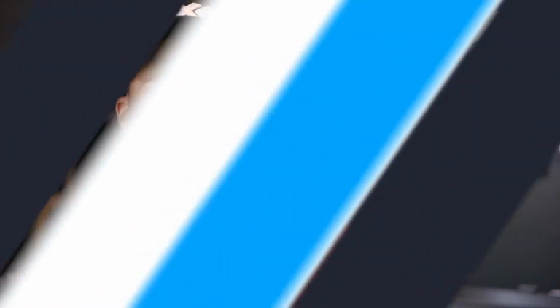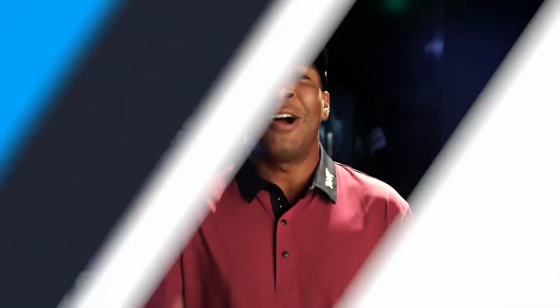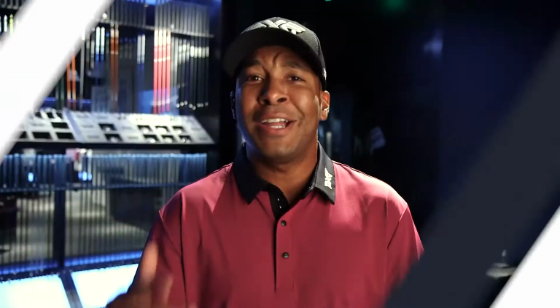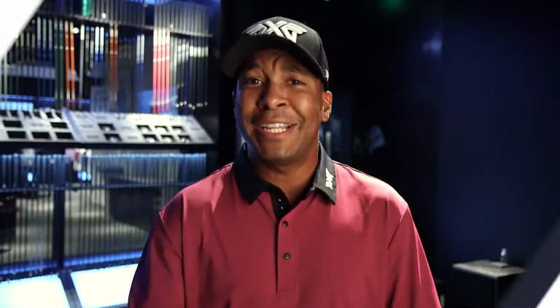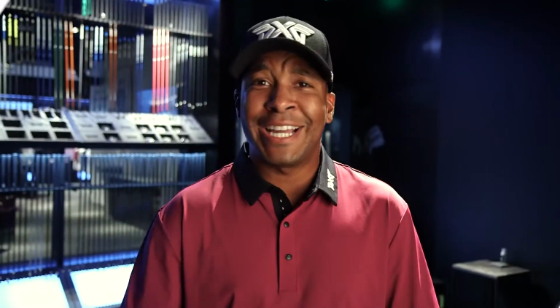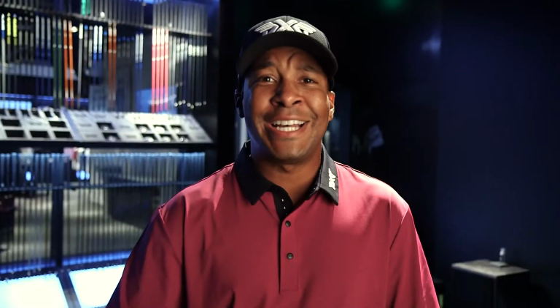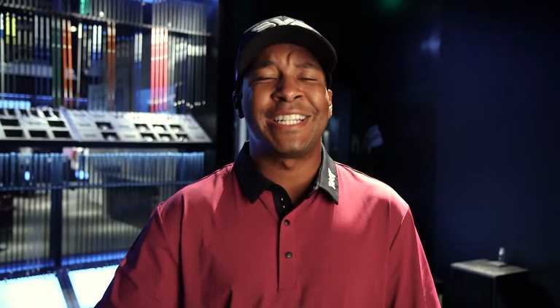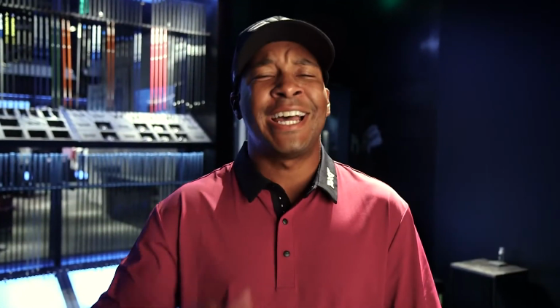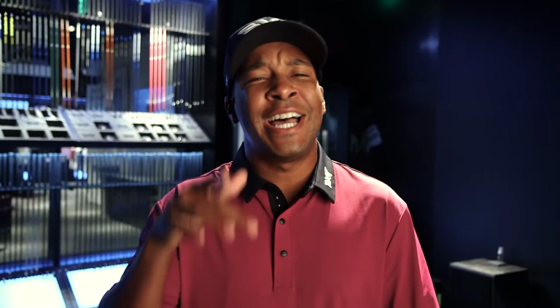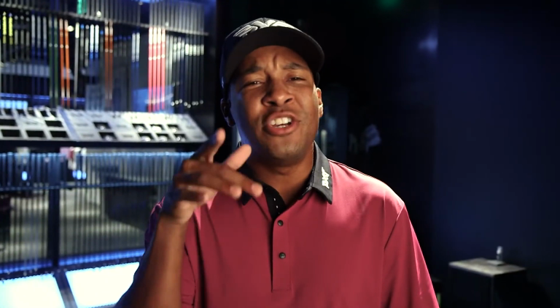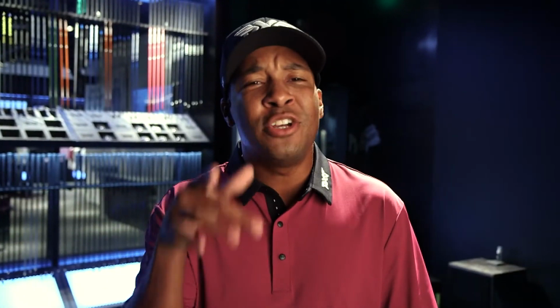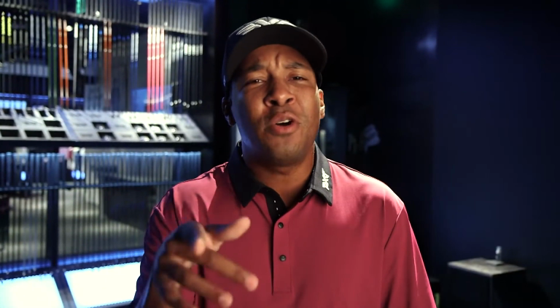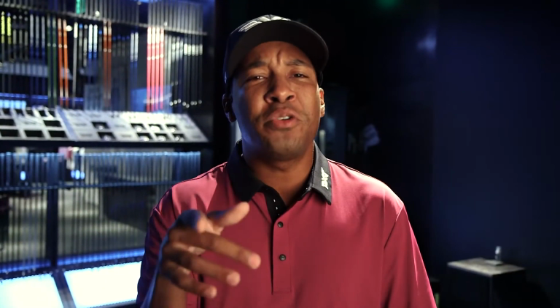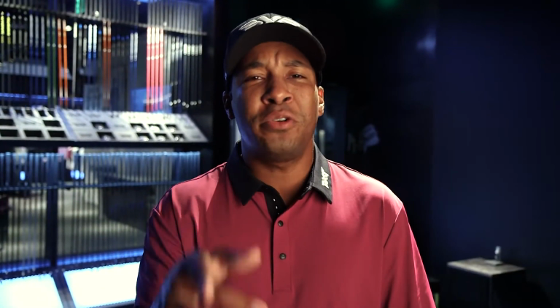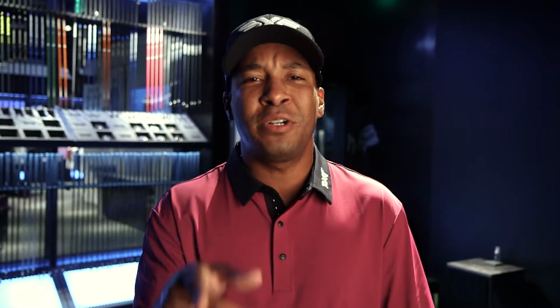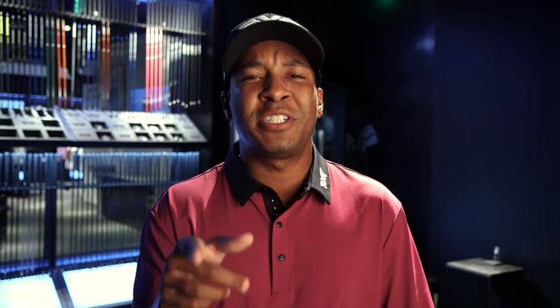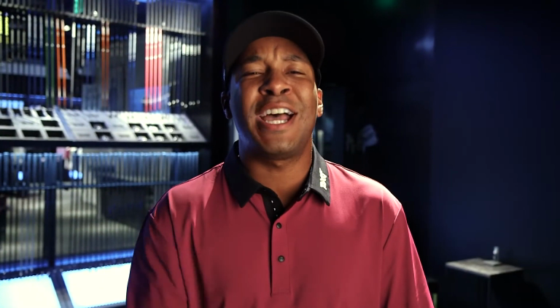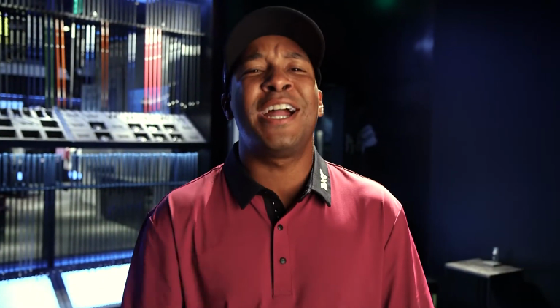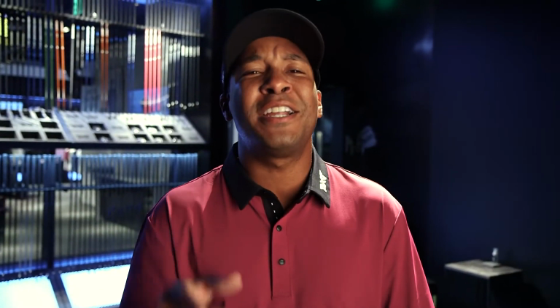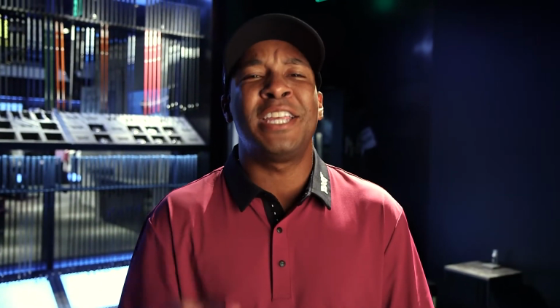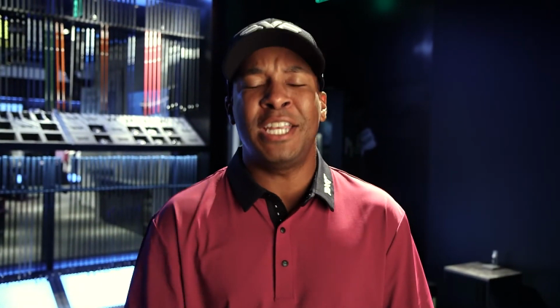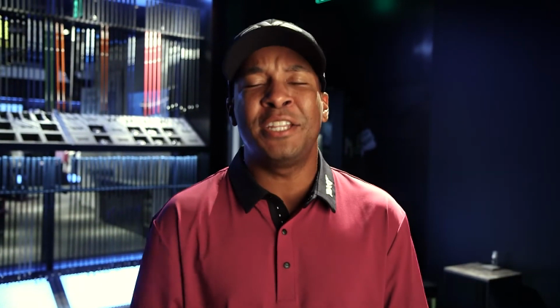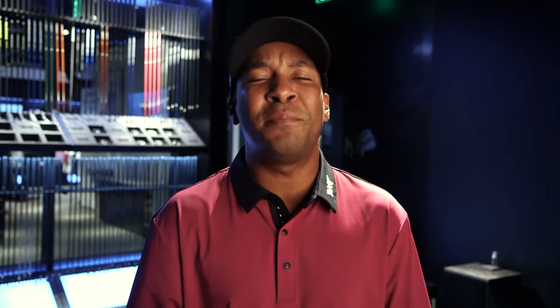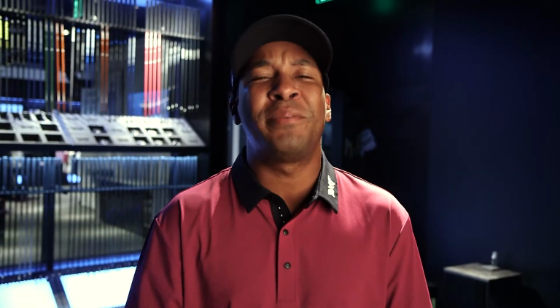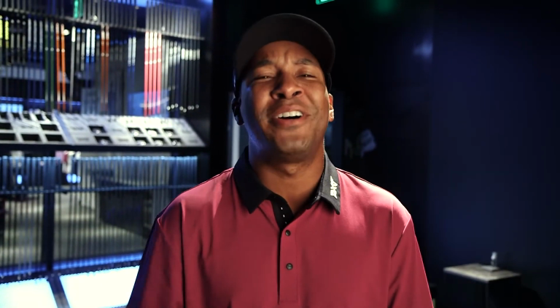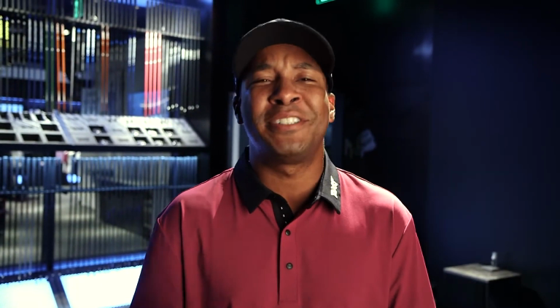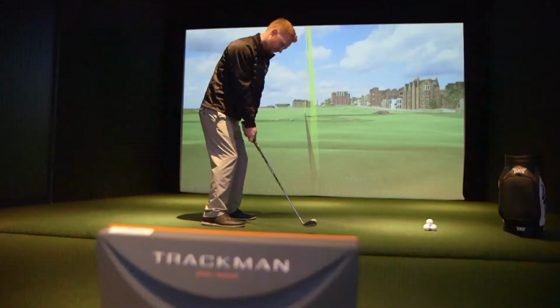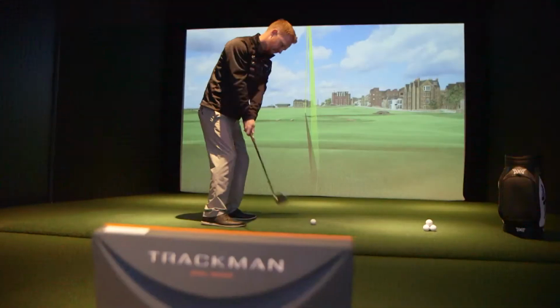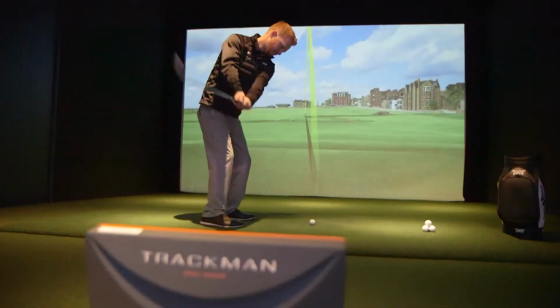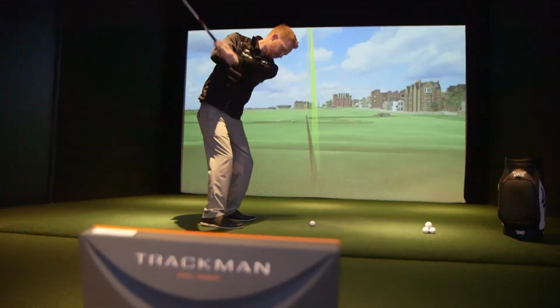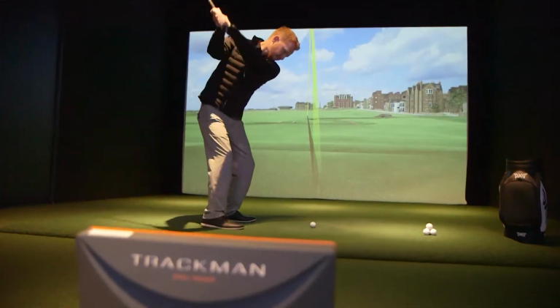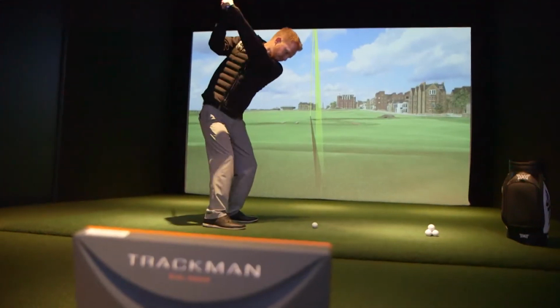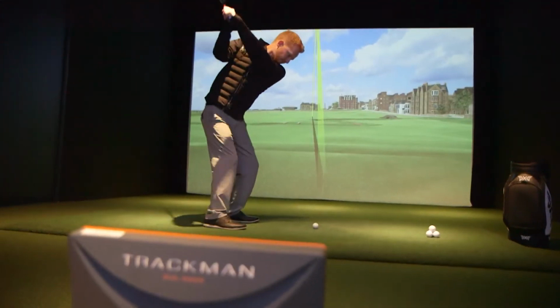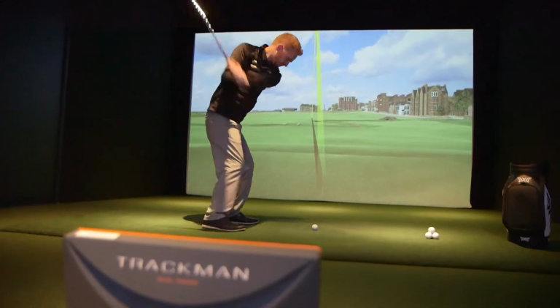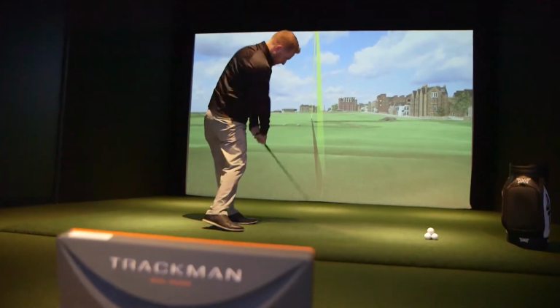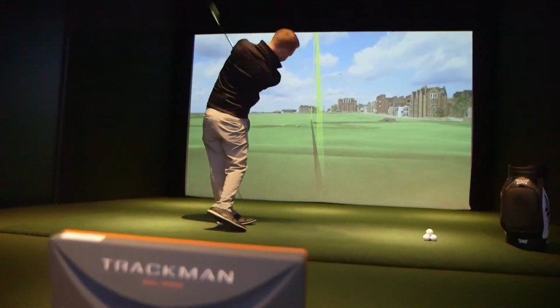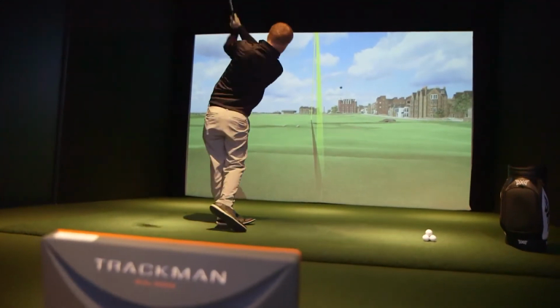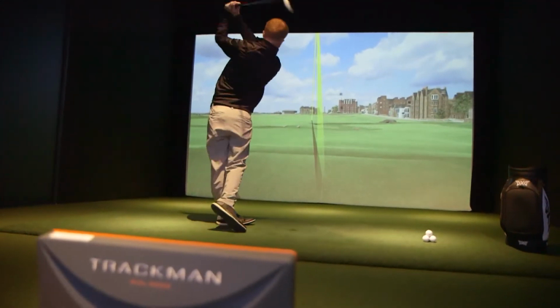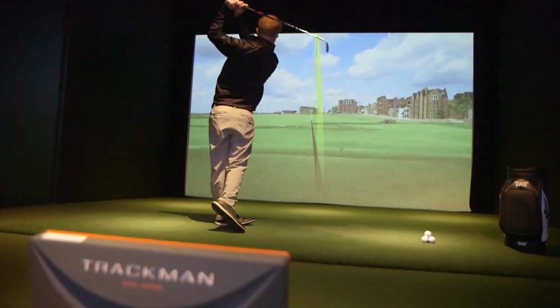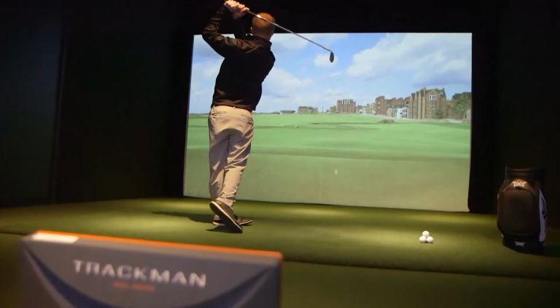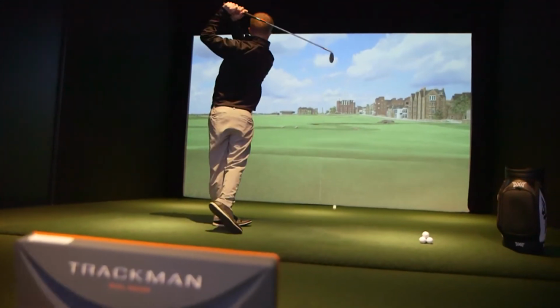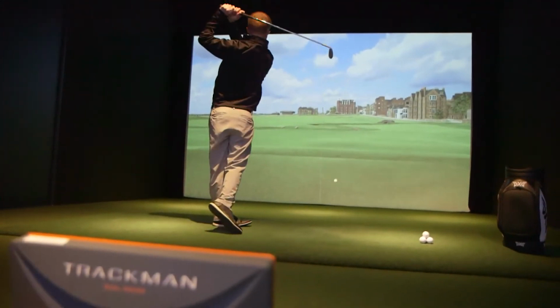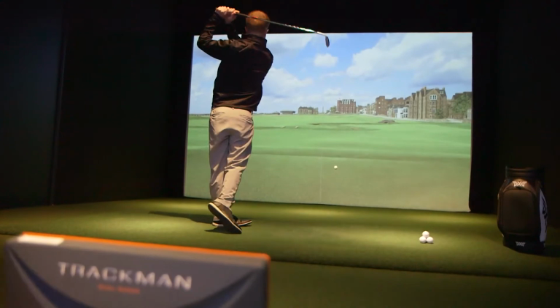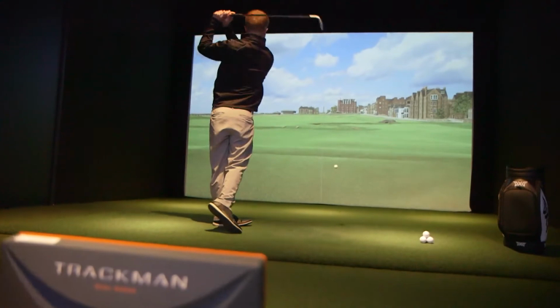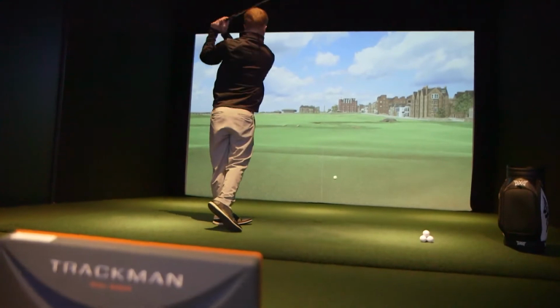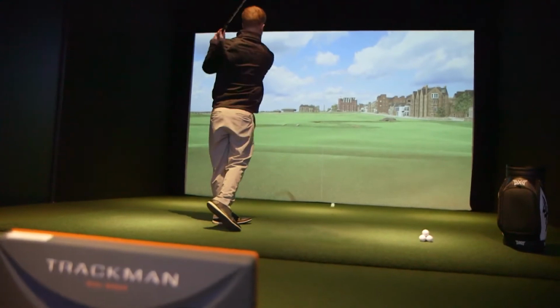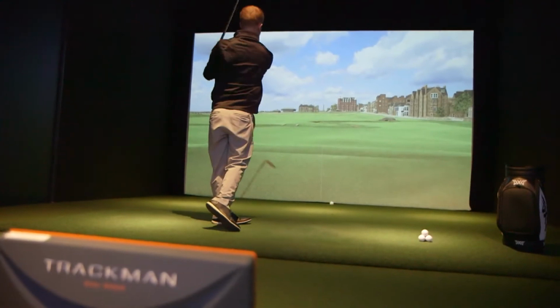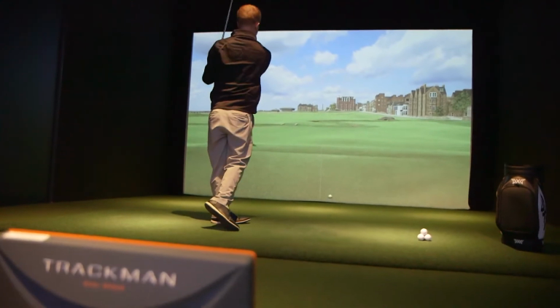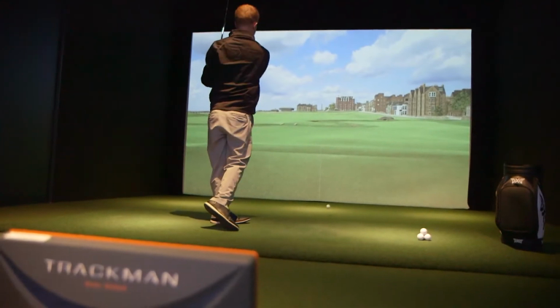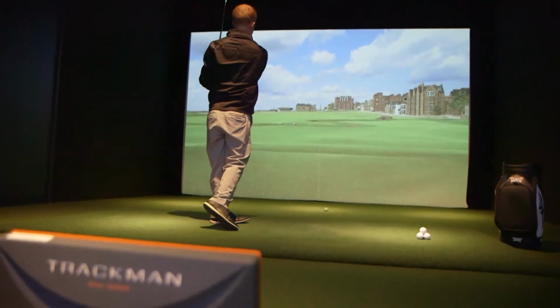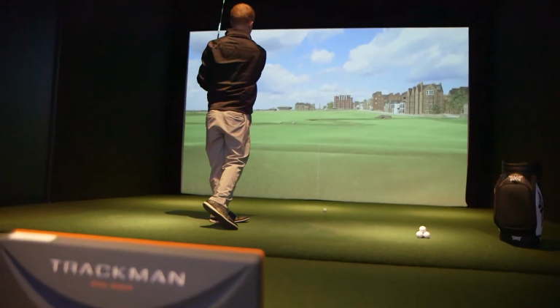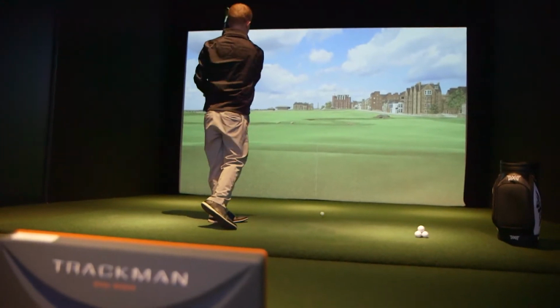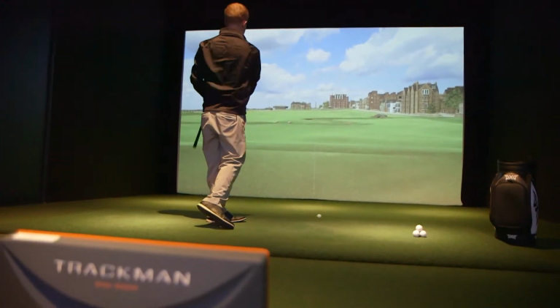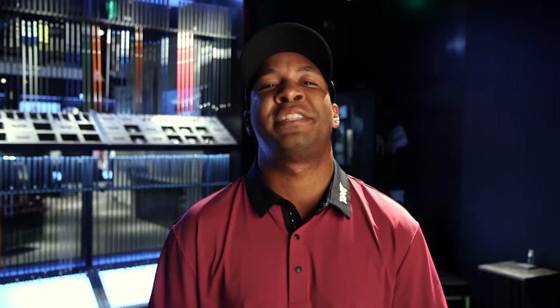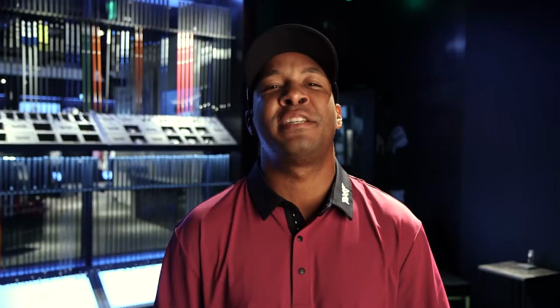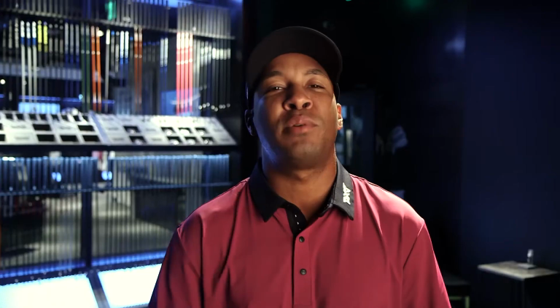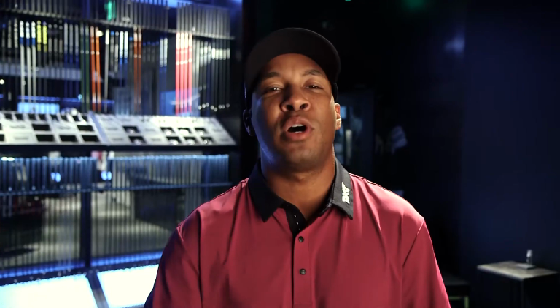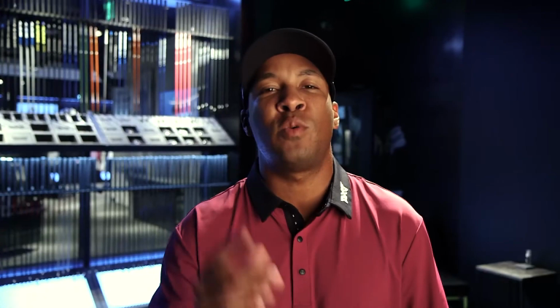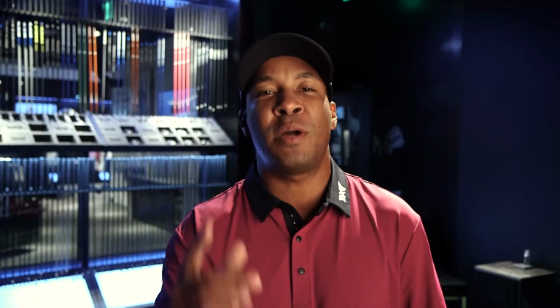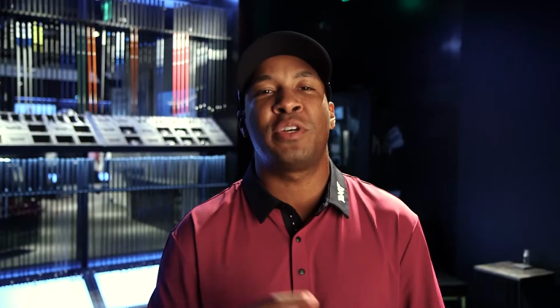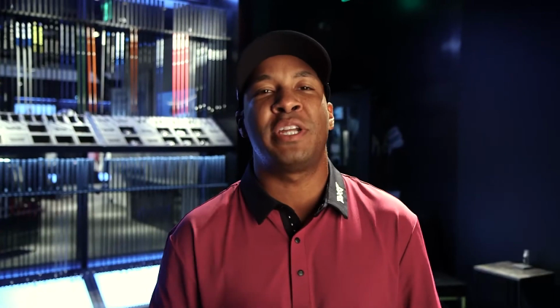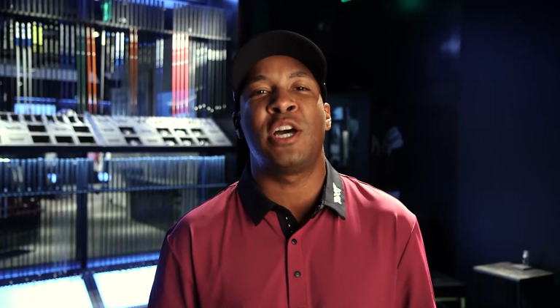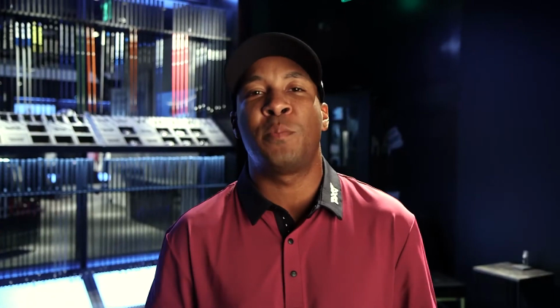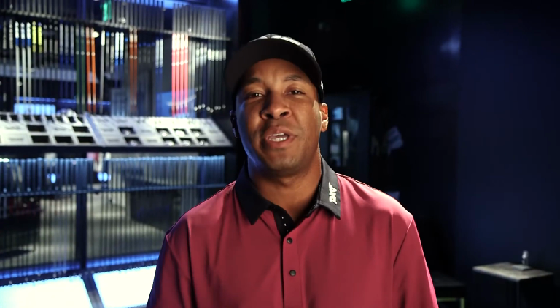Alright guys, I know you are tired of hitting the ball to the right. My number one question: how do I stop slicing the ball? I'm going to help you.